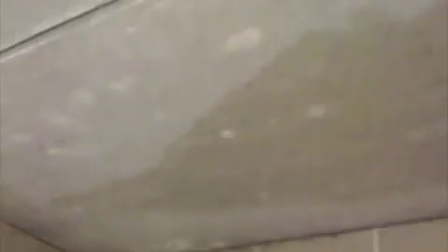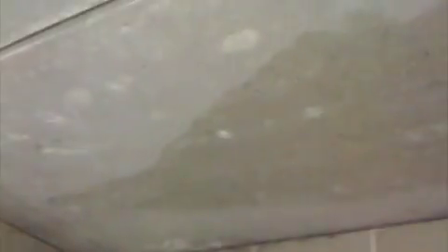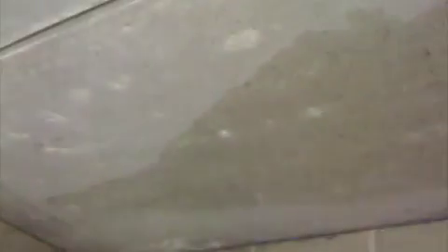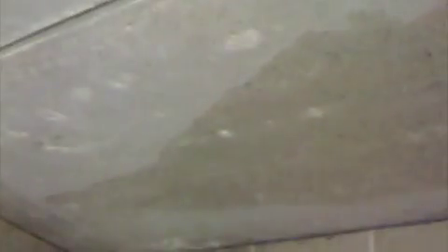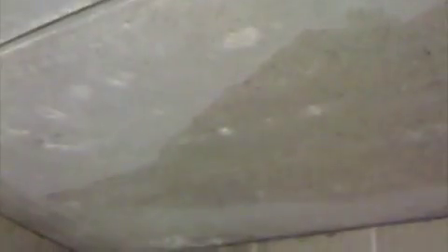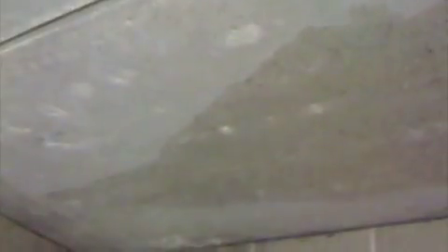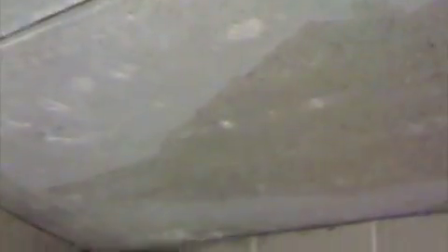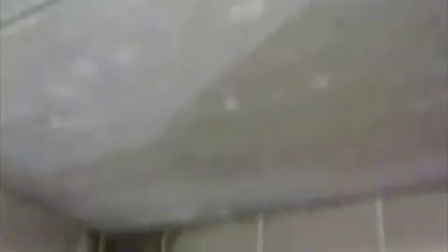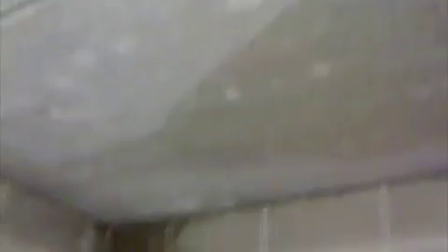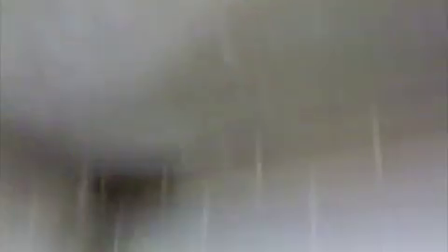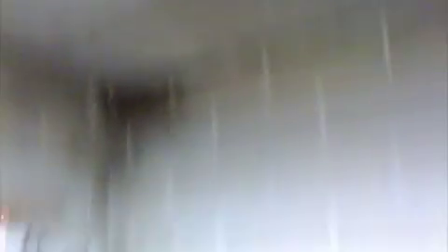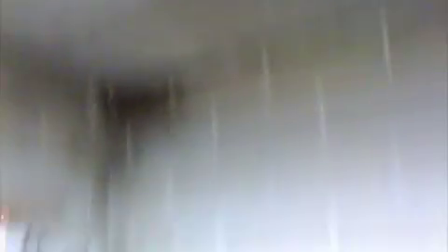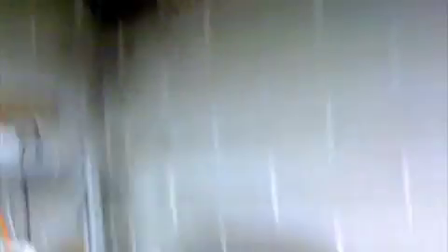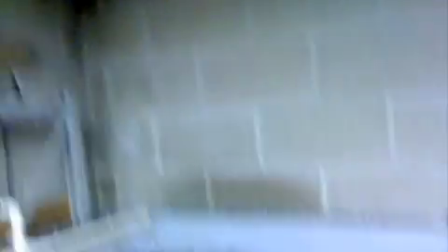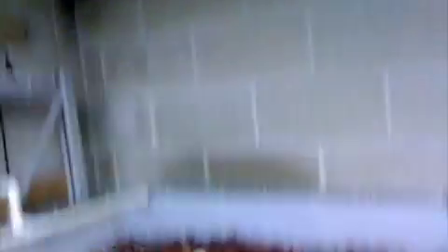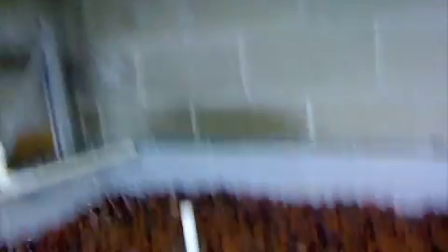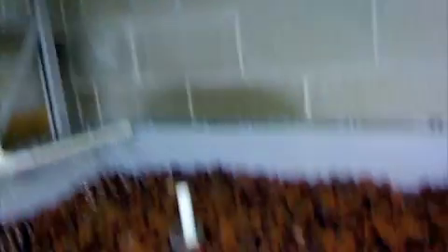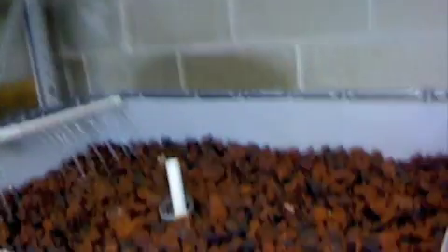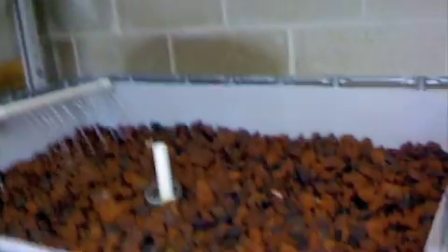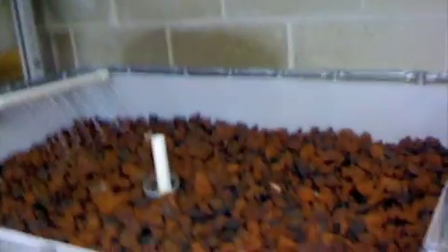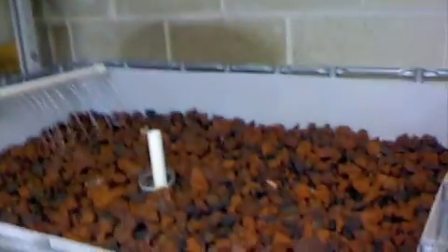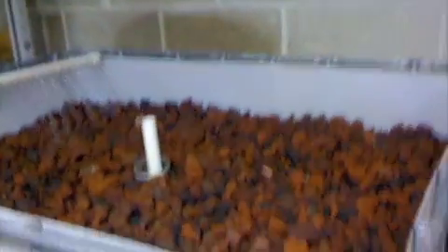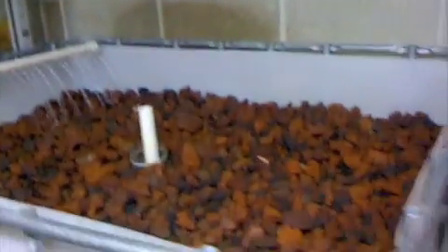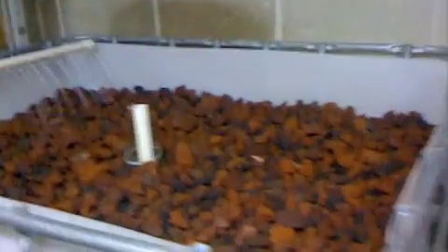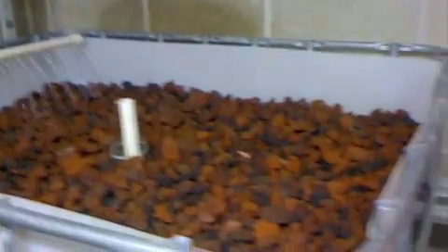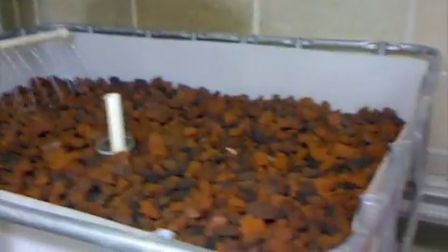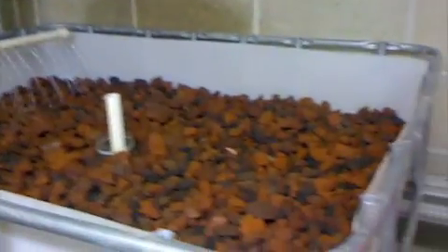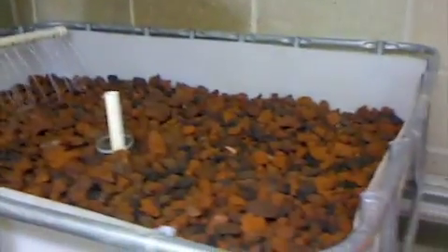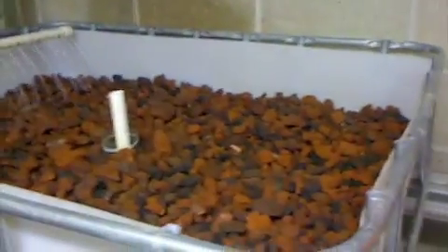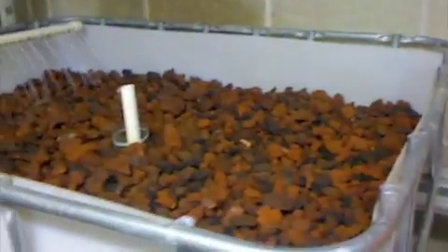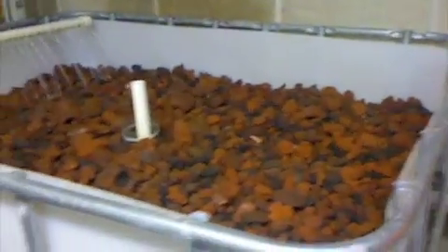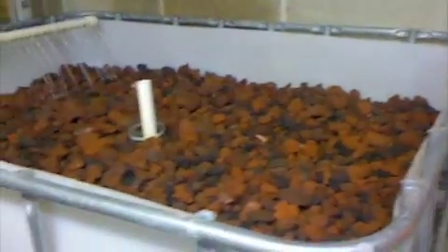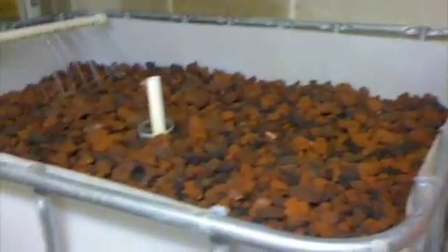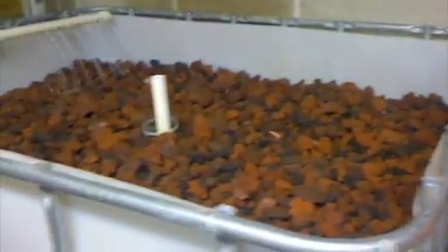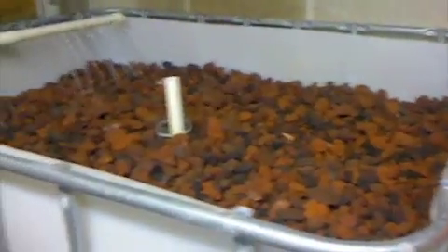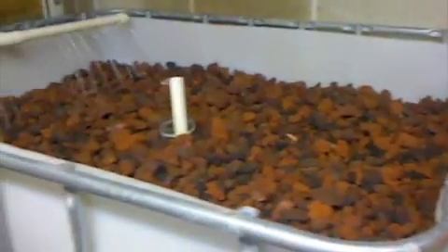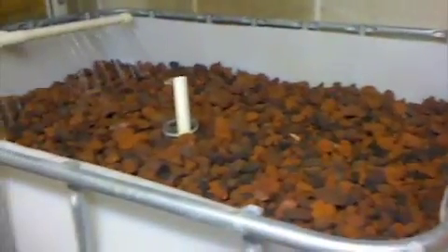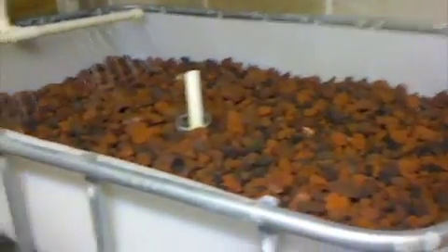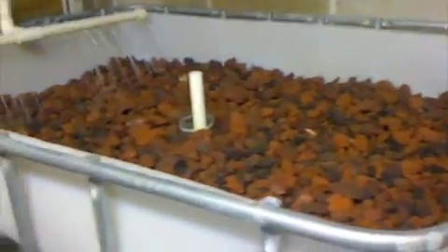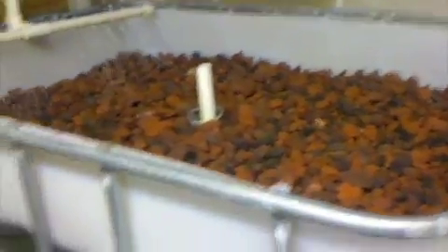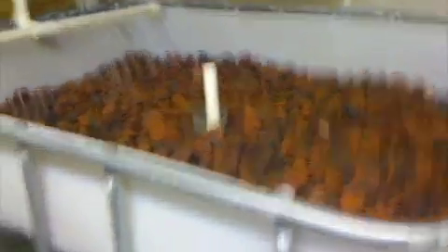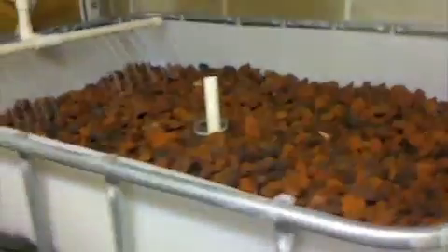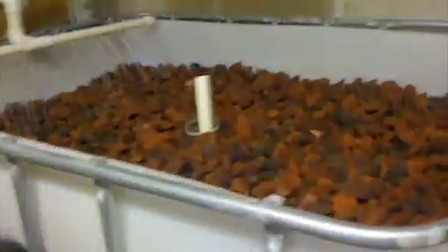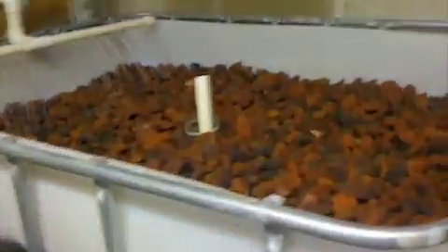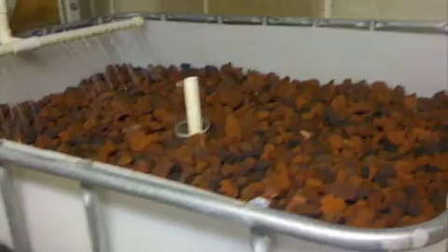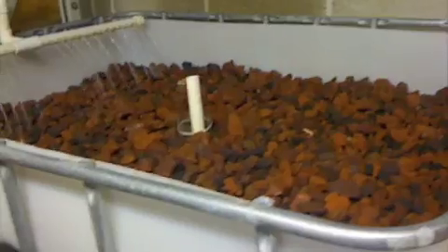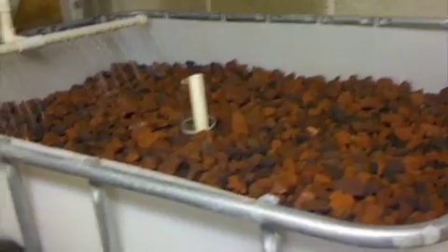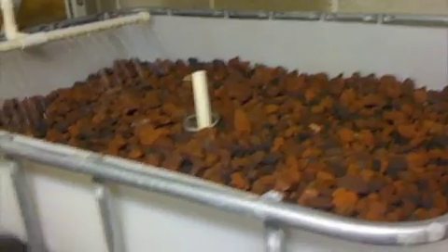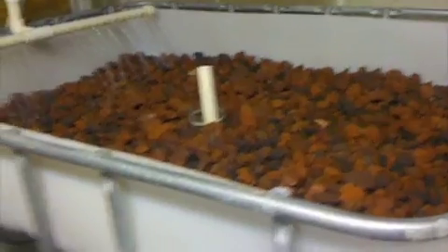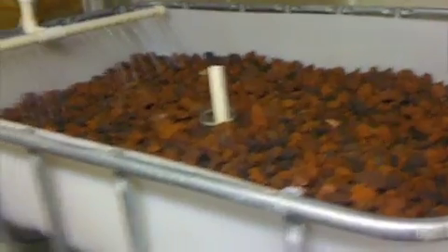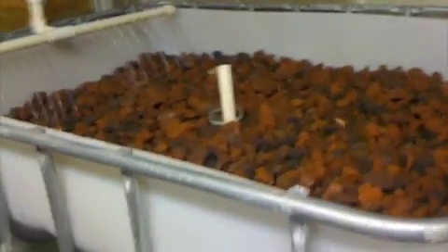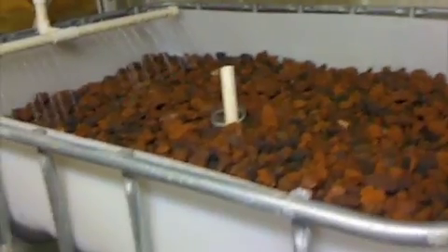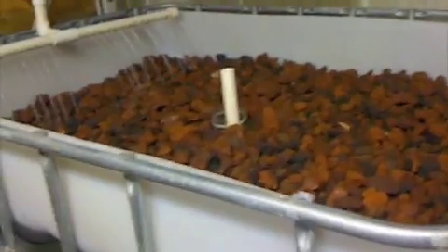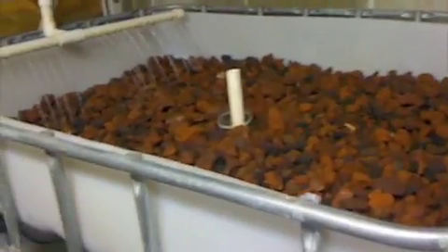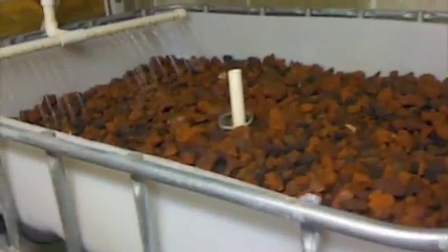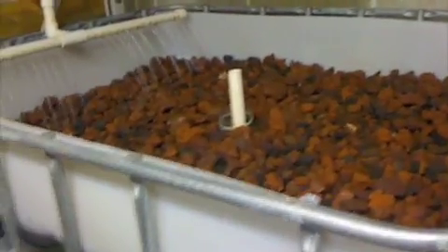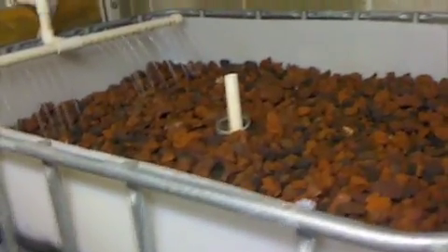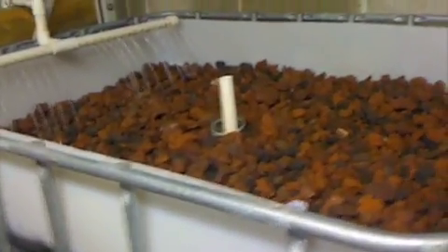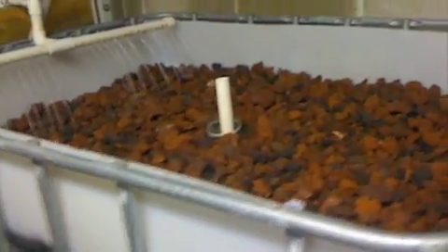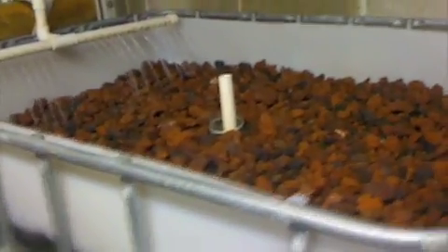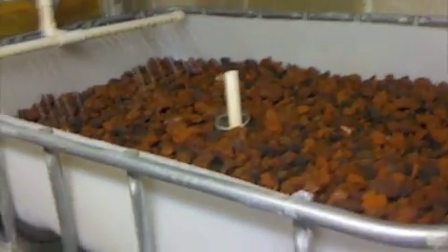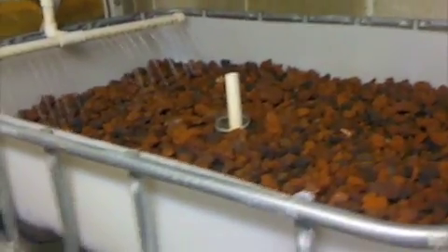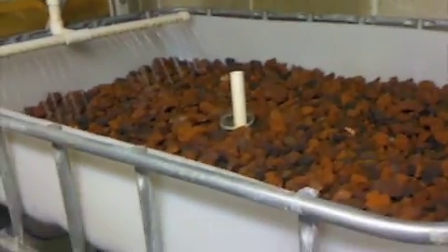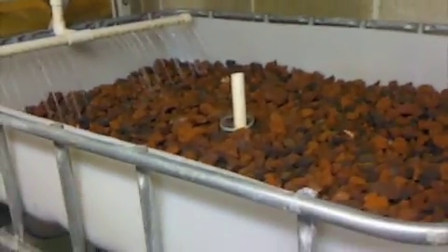I've got some tap cons and we're going to screw the fixture right into the concrete roof. We'll see what we end up with here.